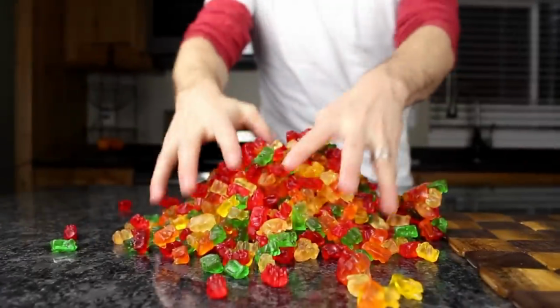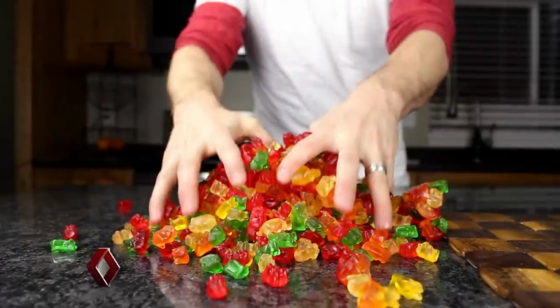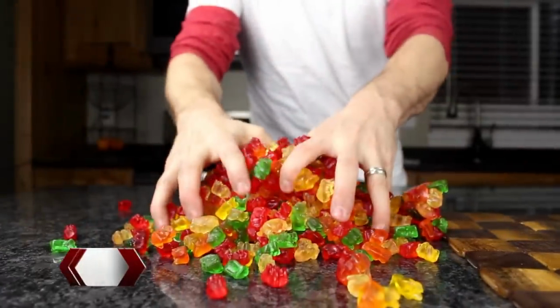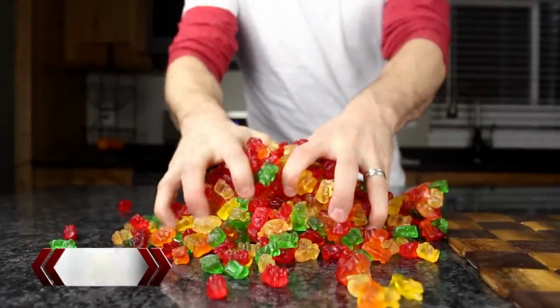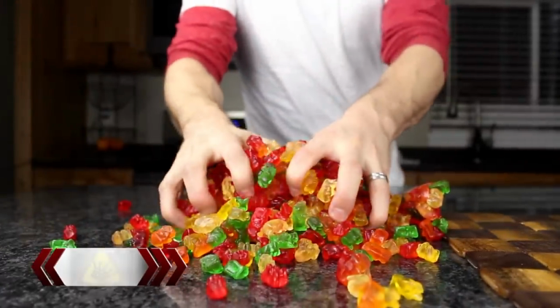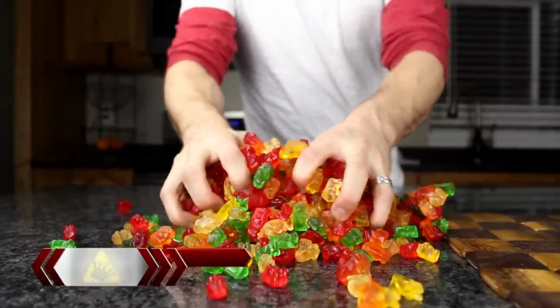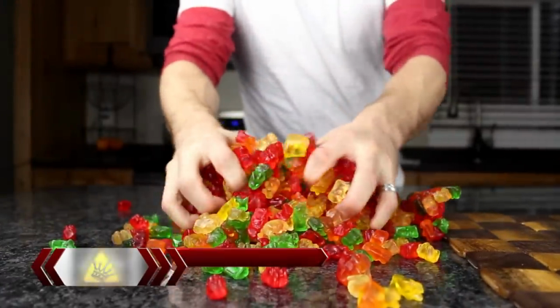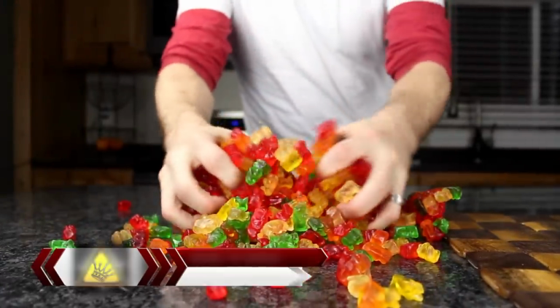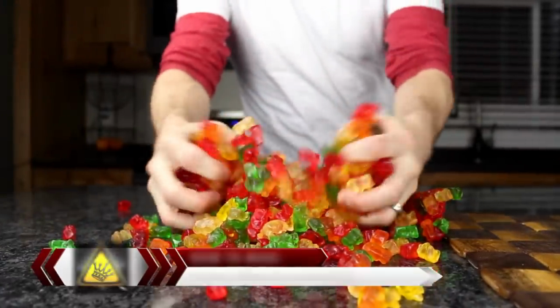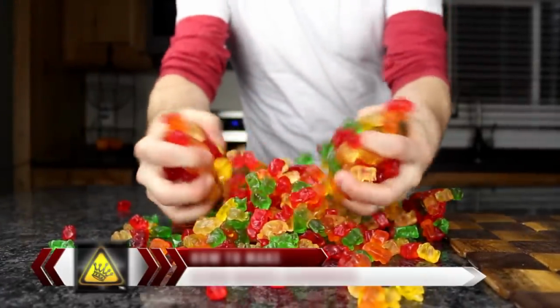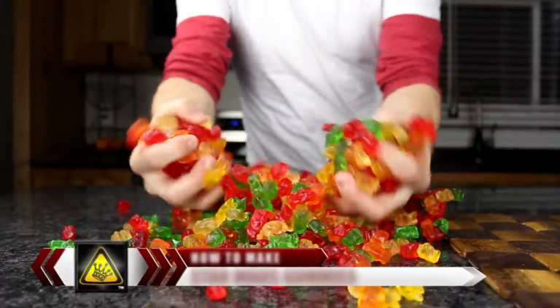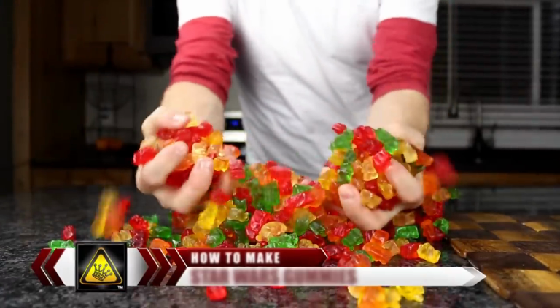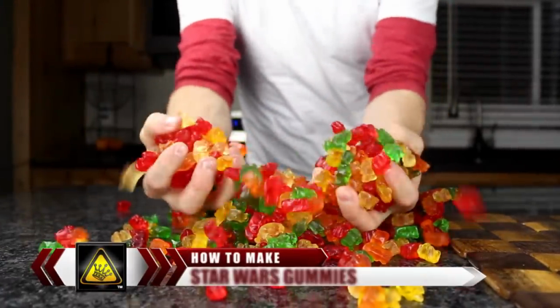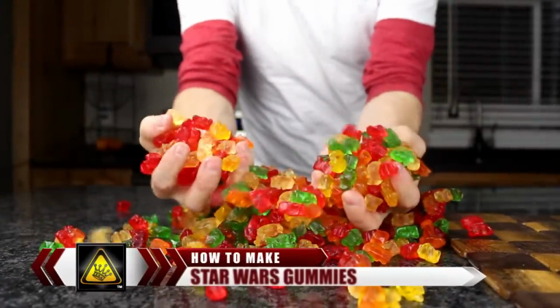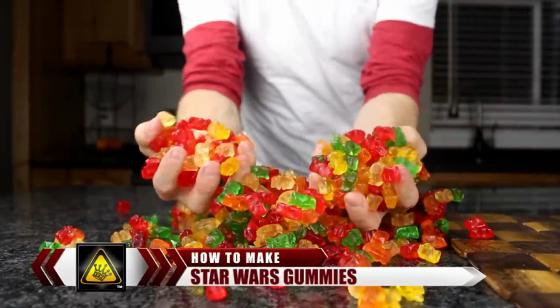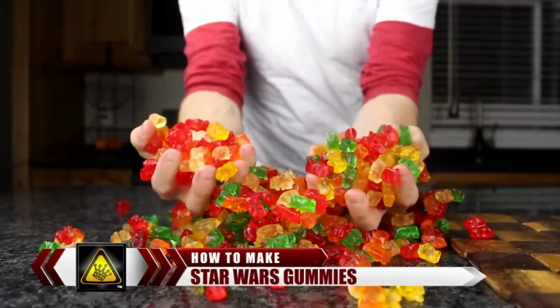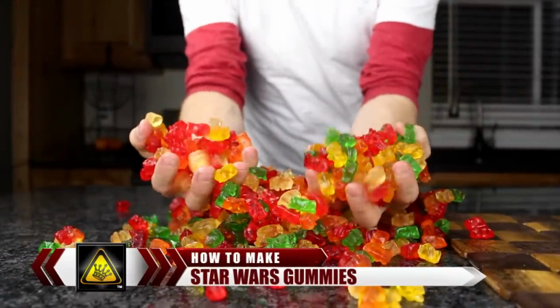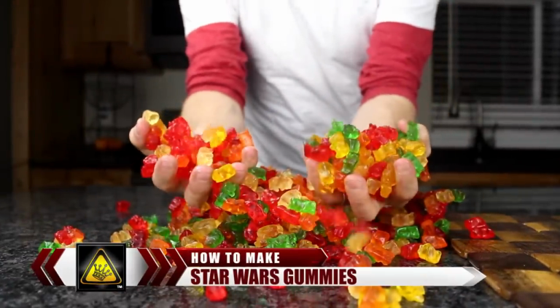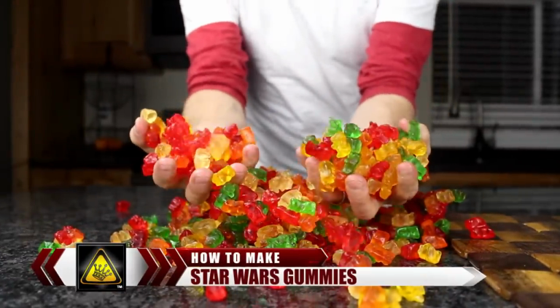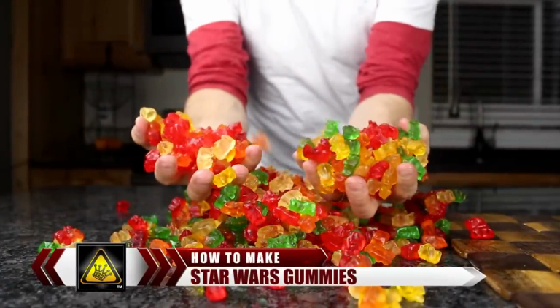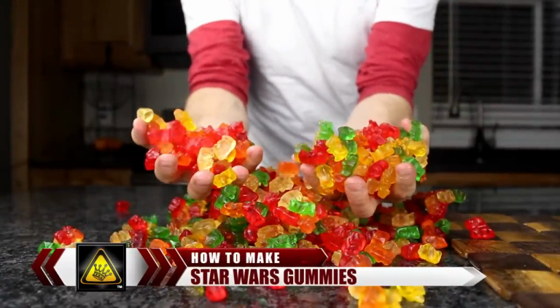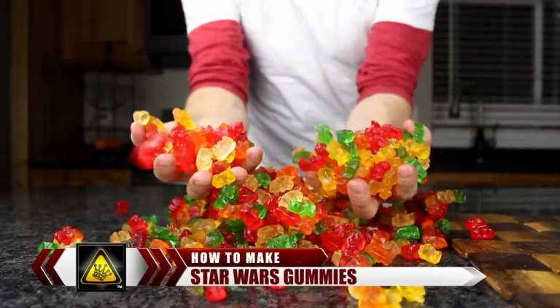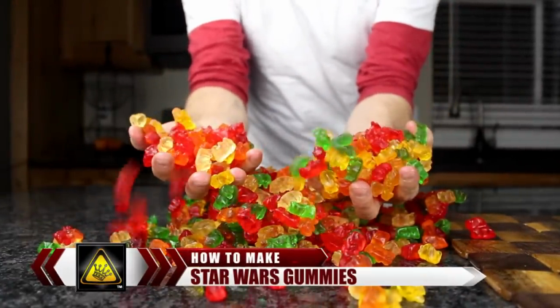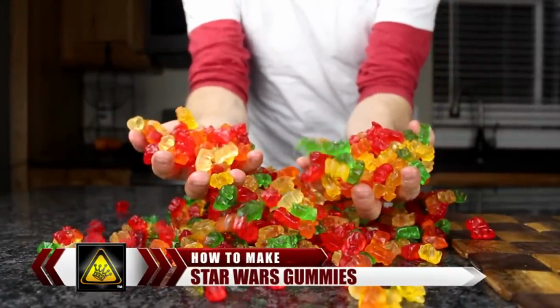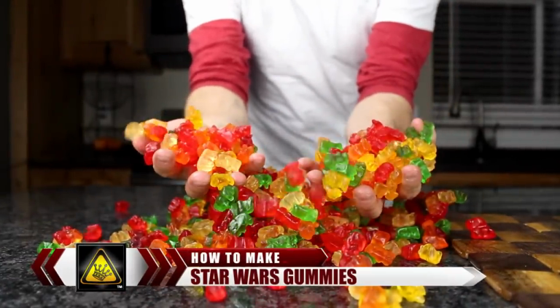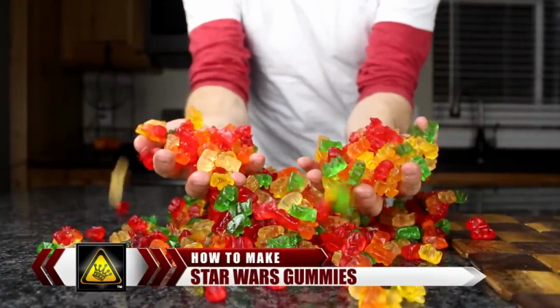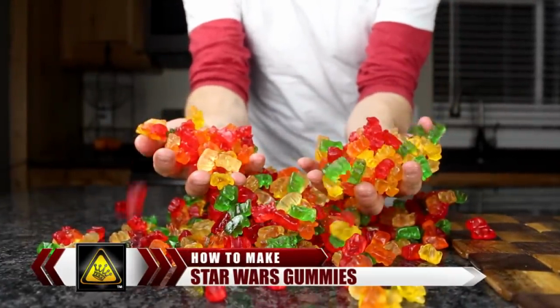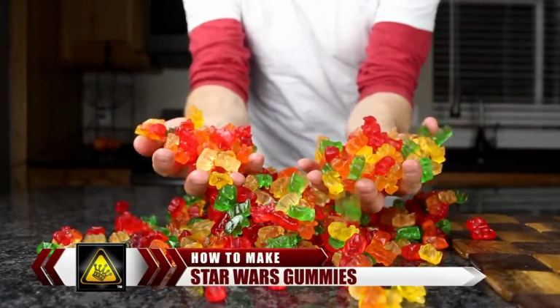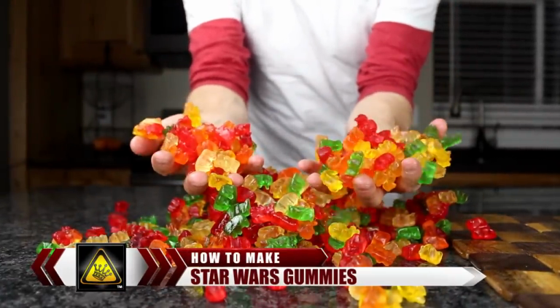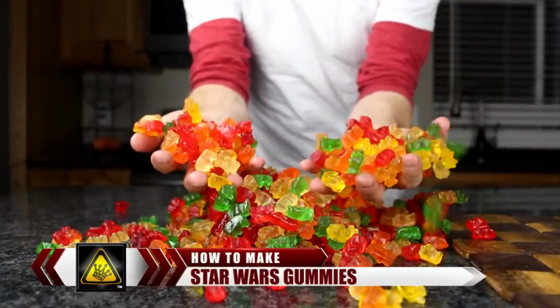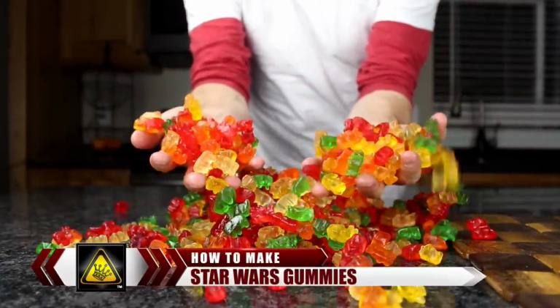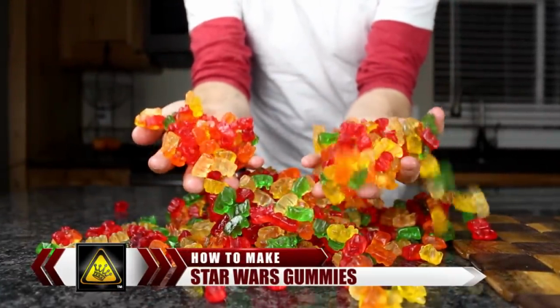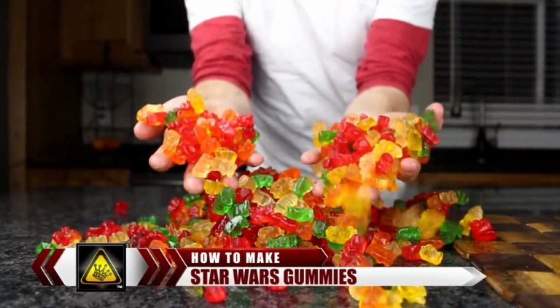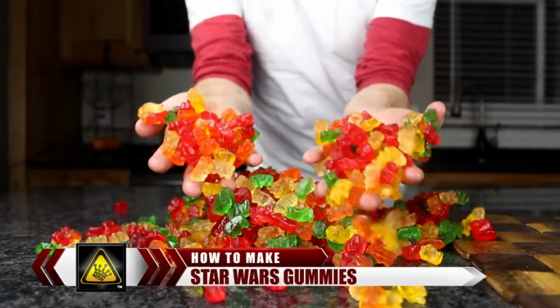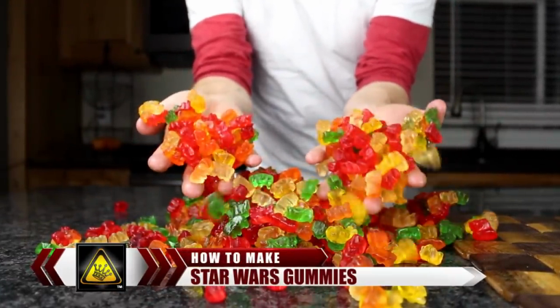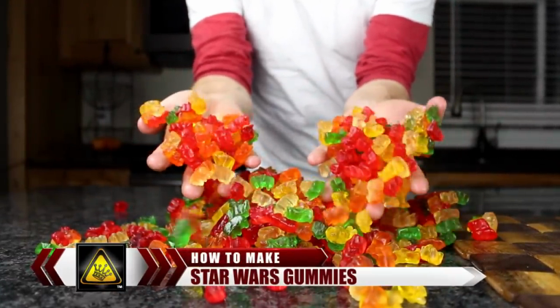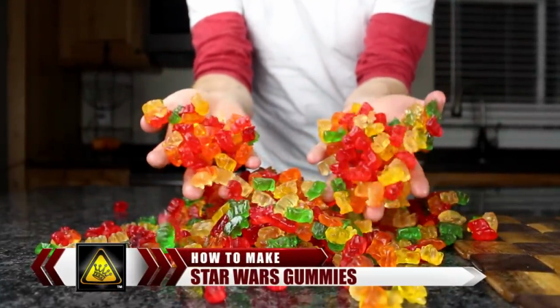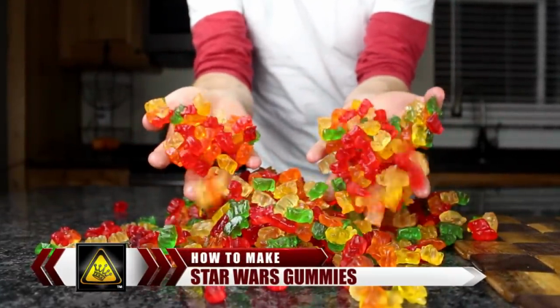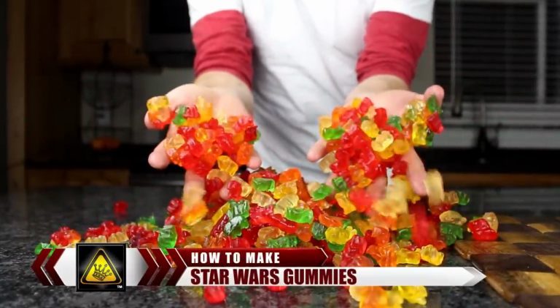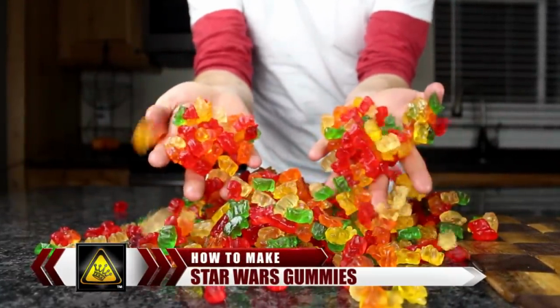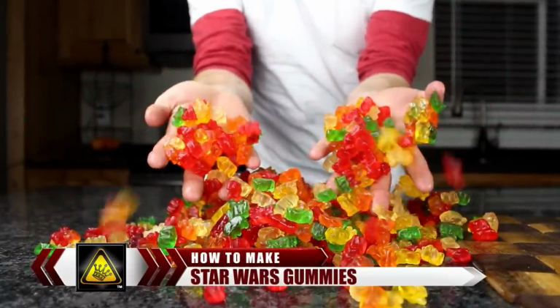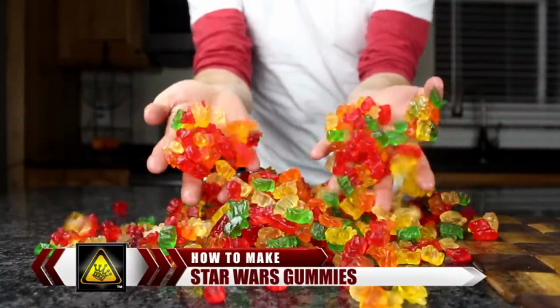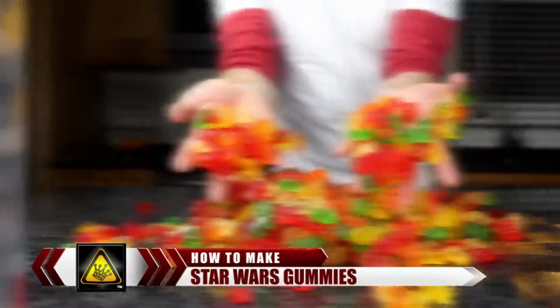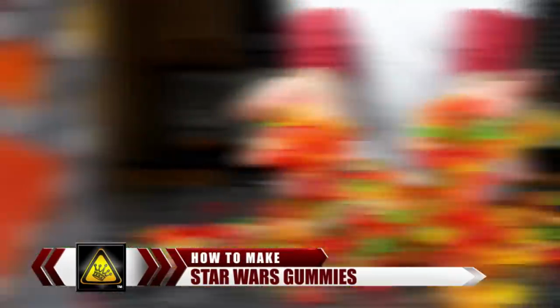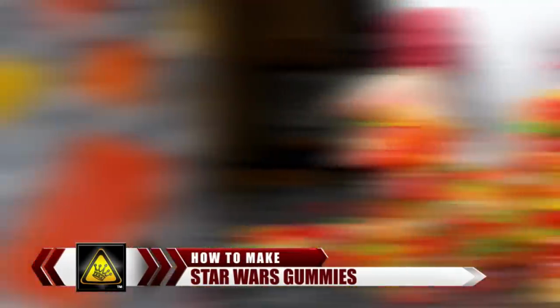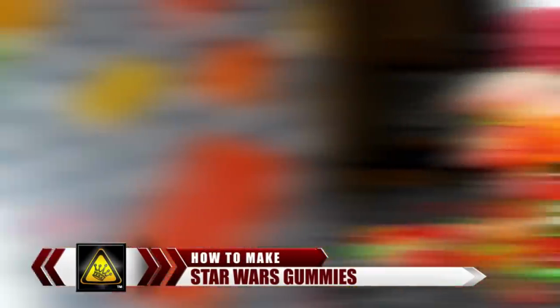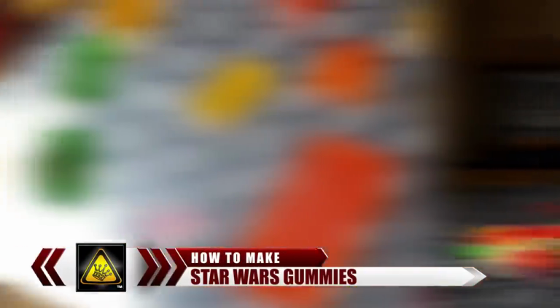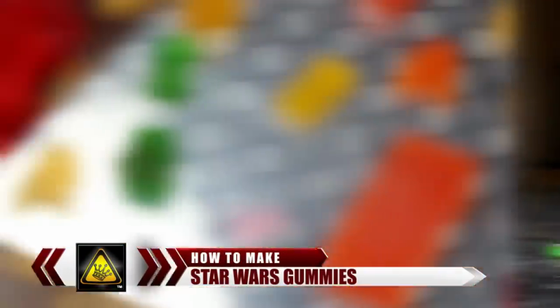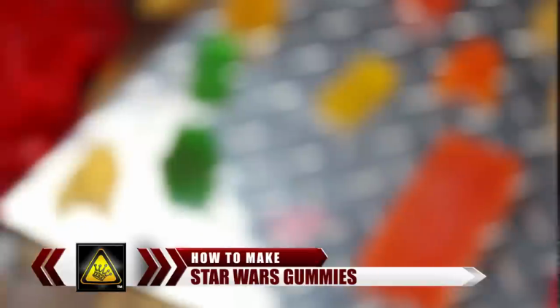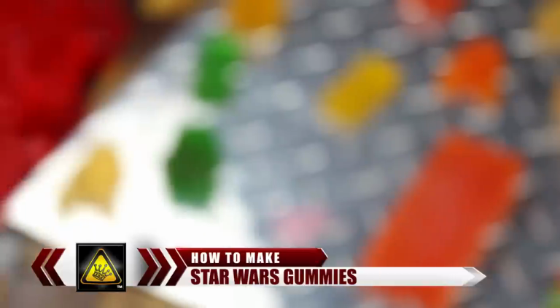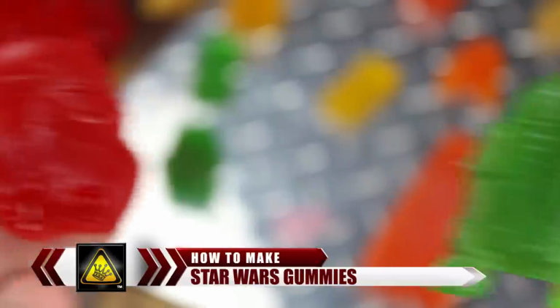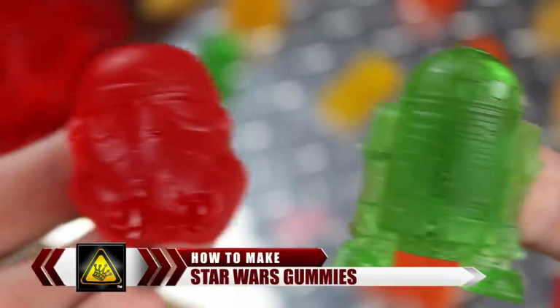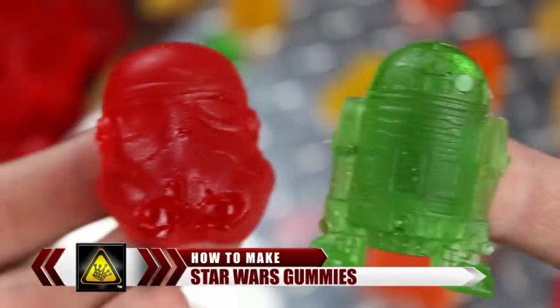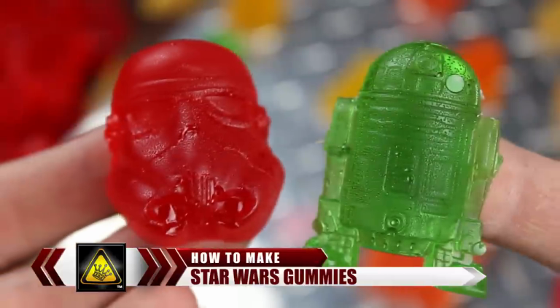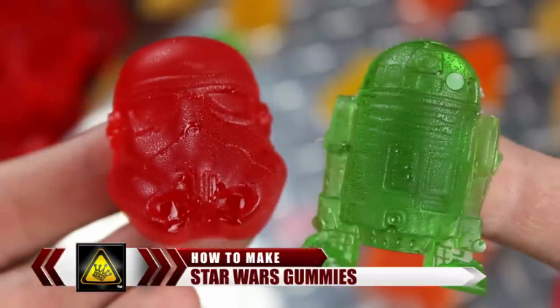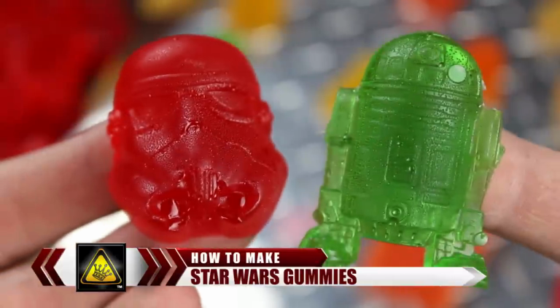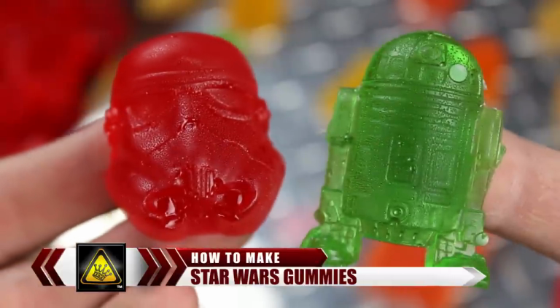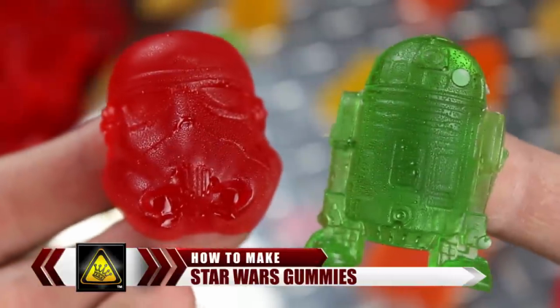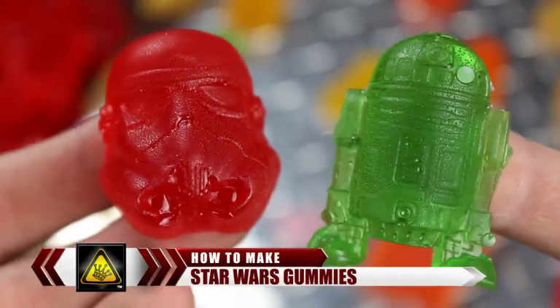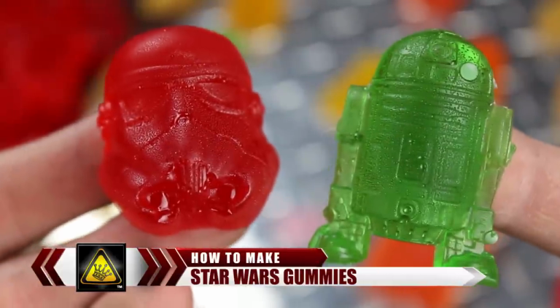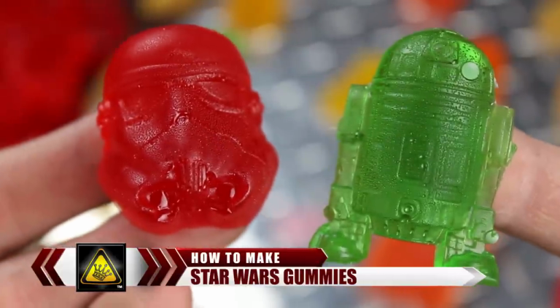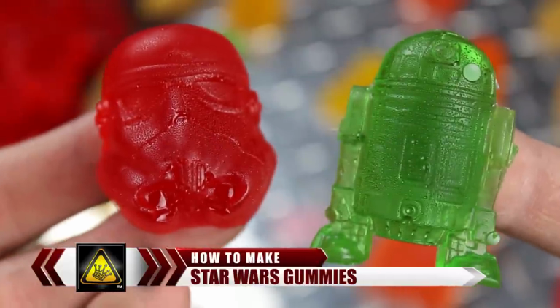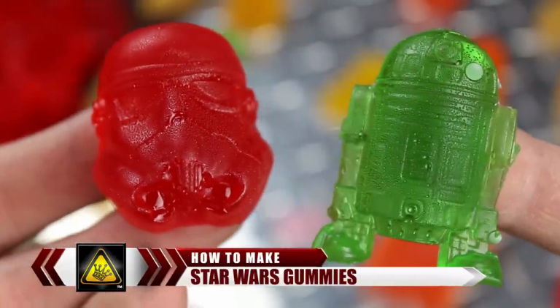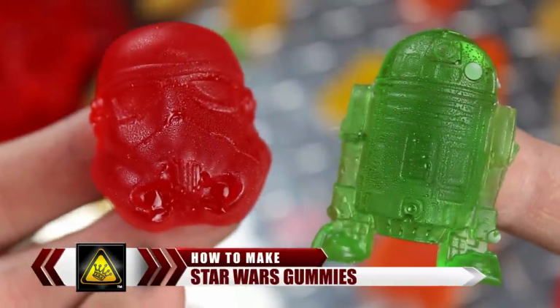For this project, I'm going to show you how to use the Secrets of the Force to turn a handful of gummy bears into custom Star Wars gummies.